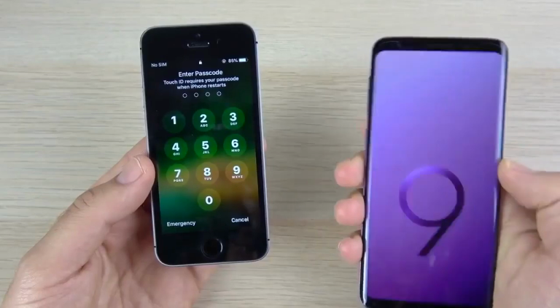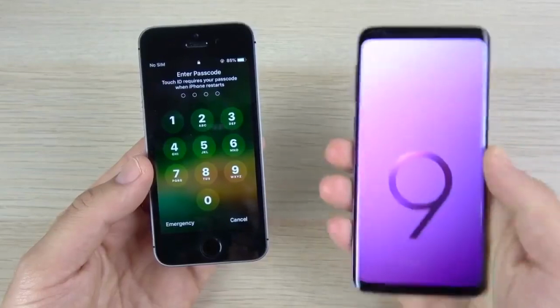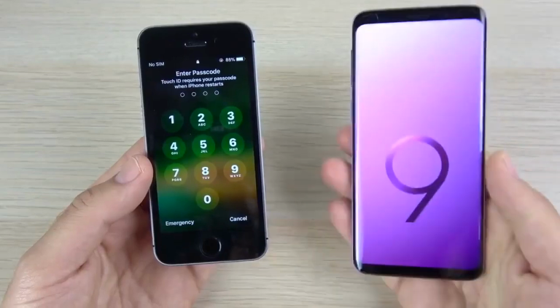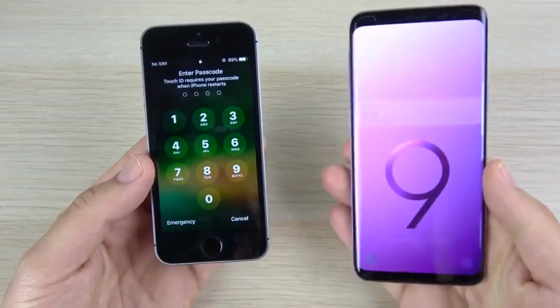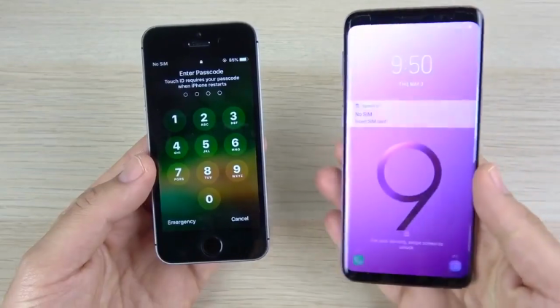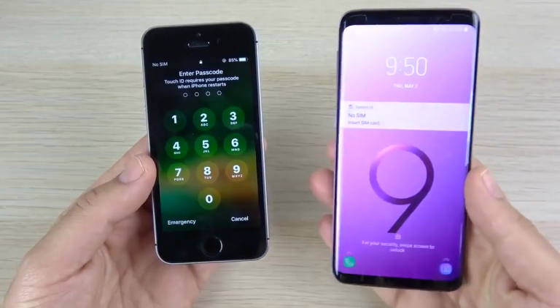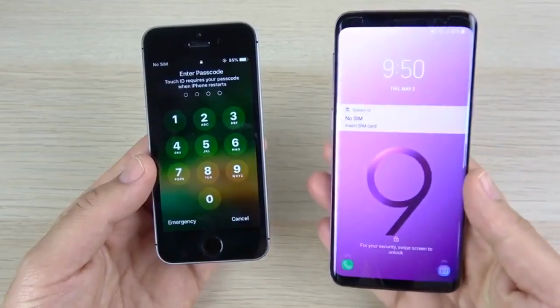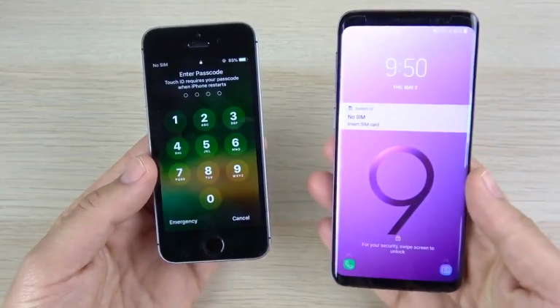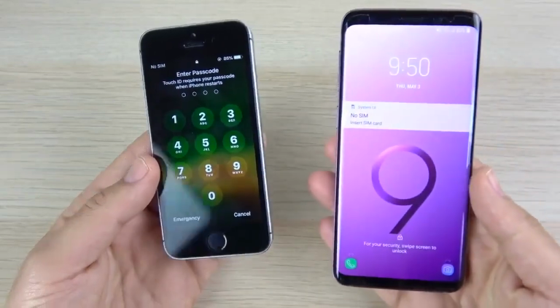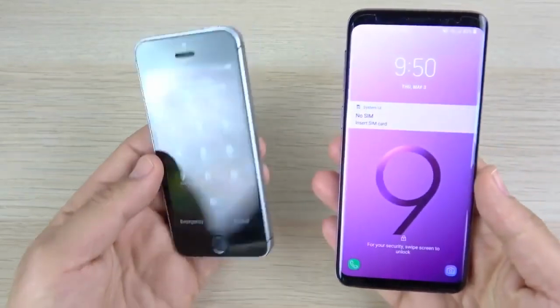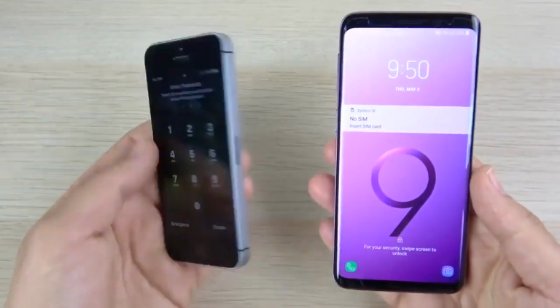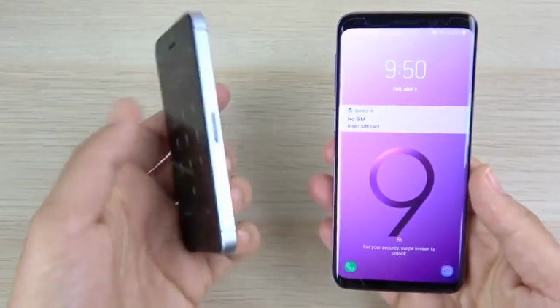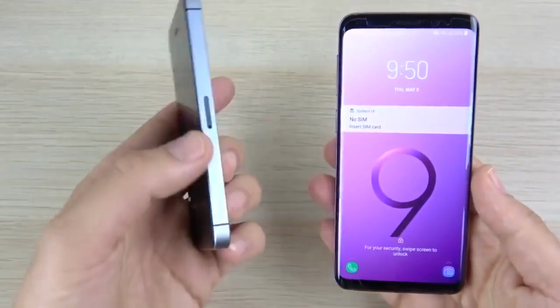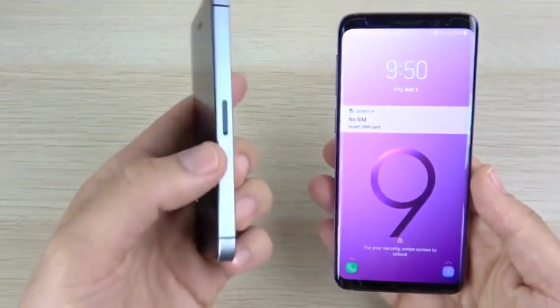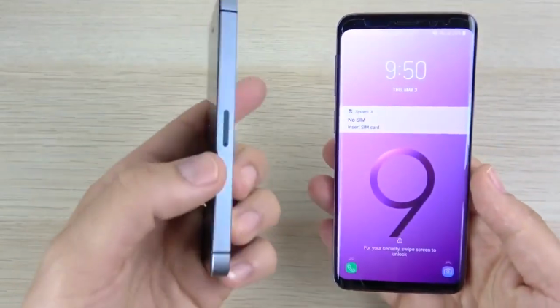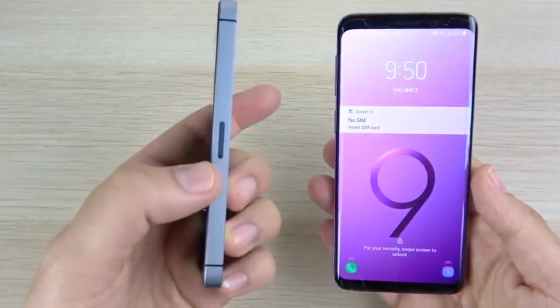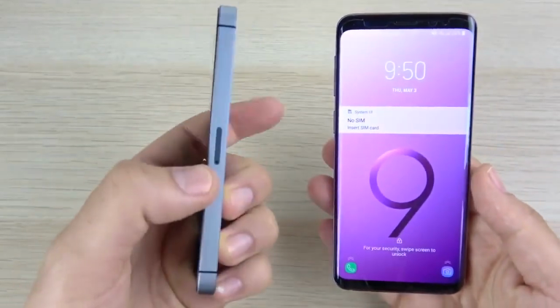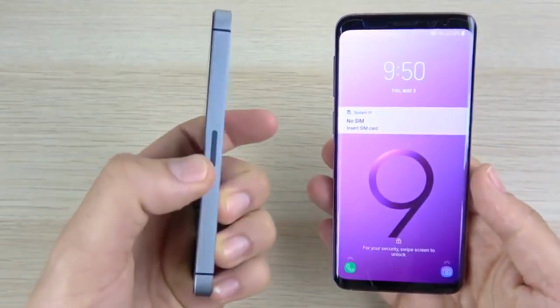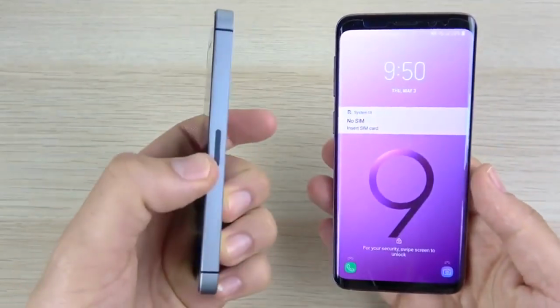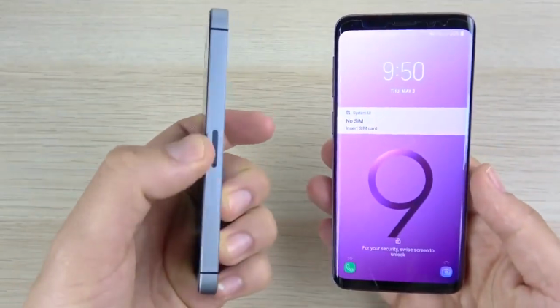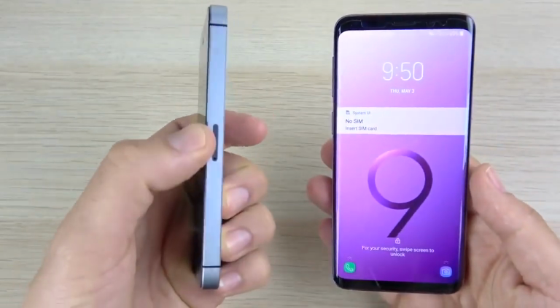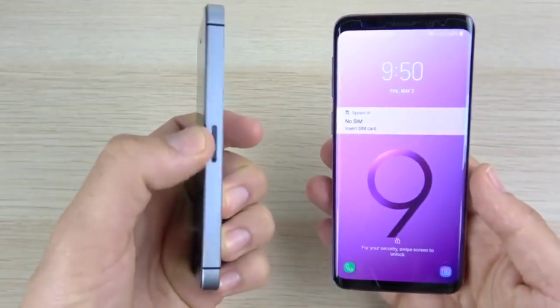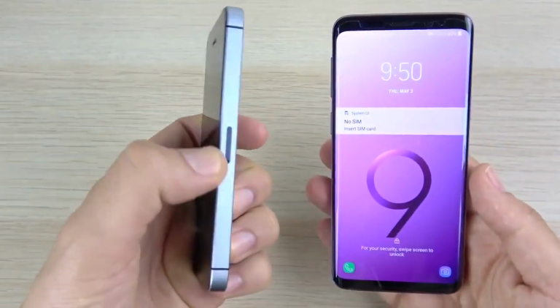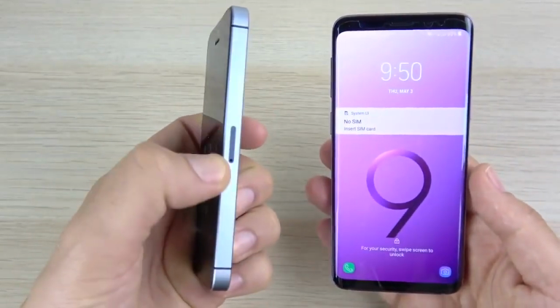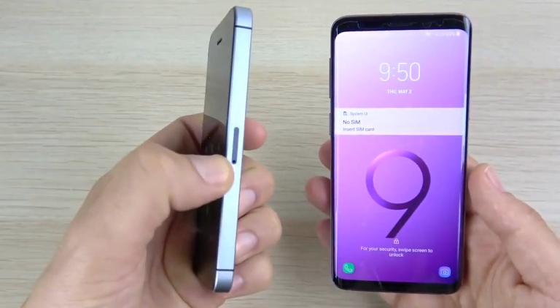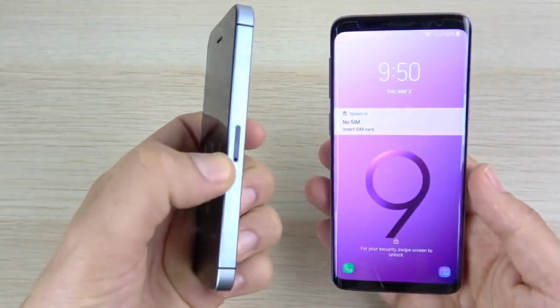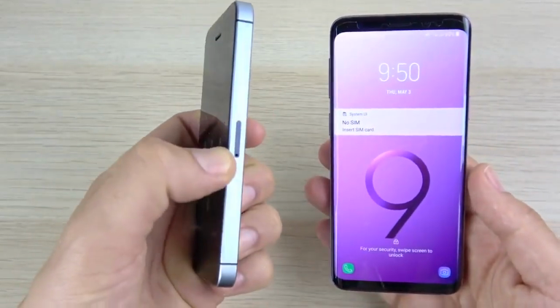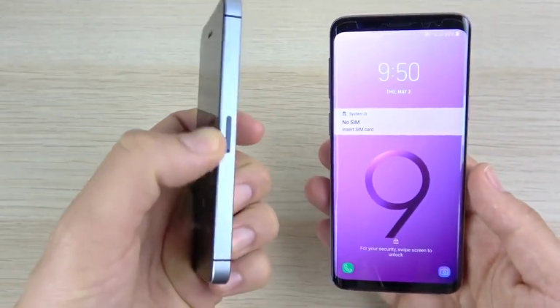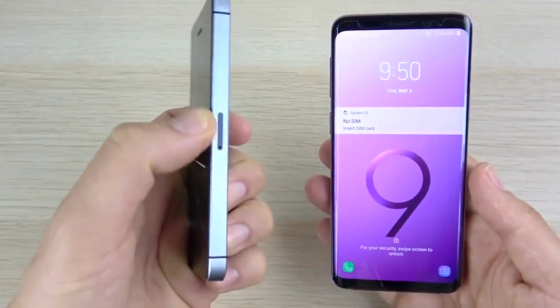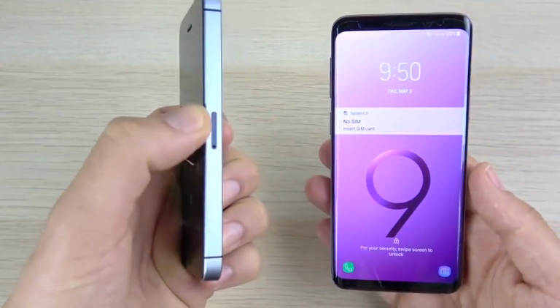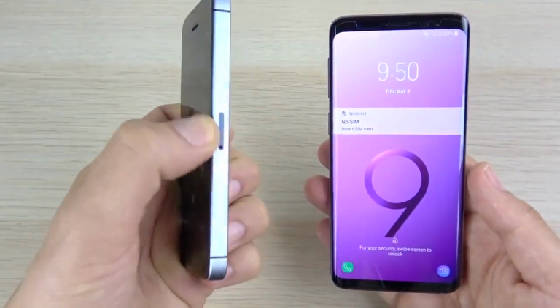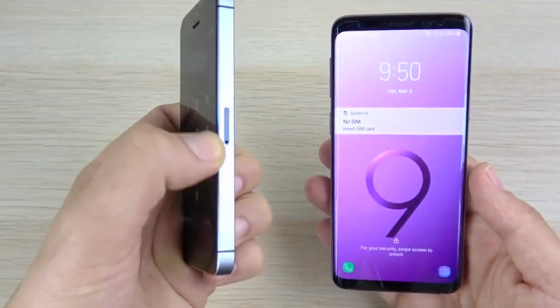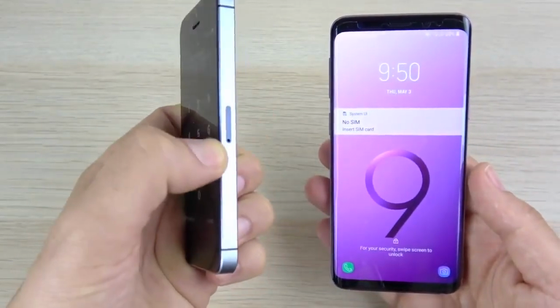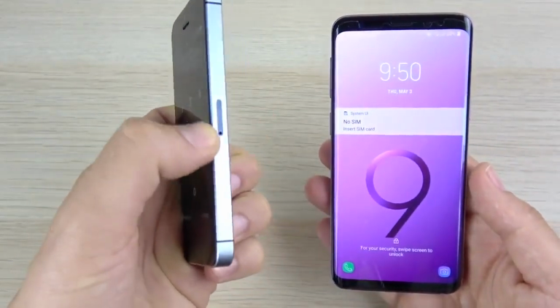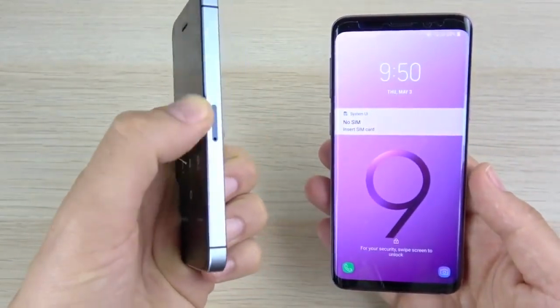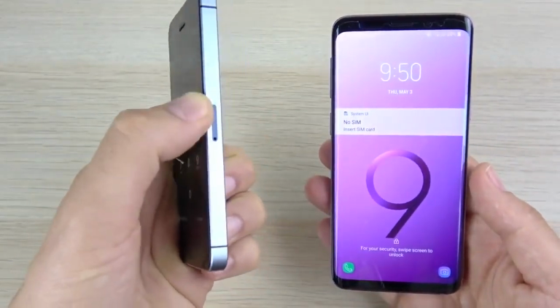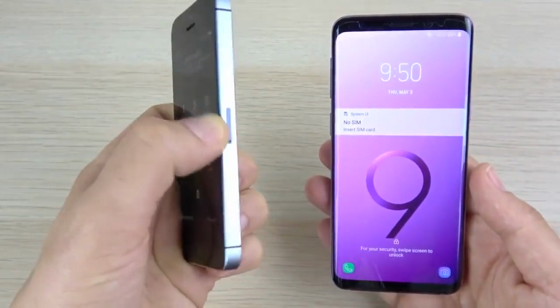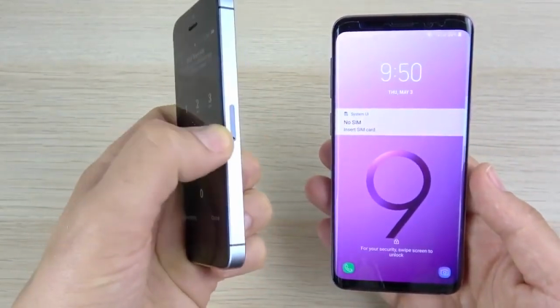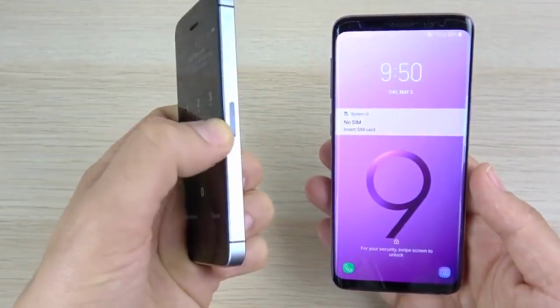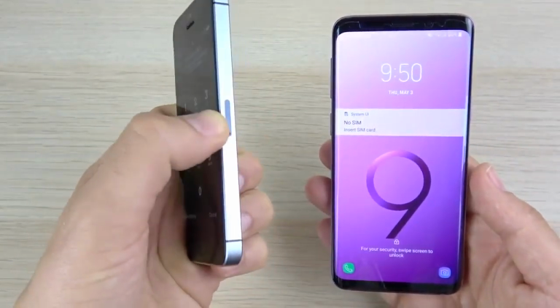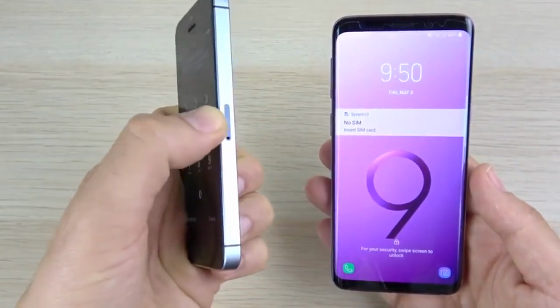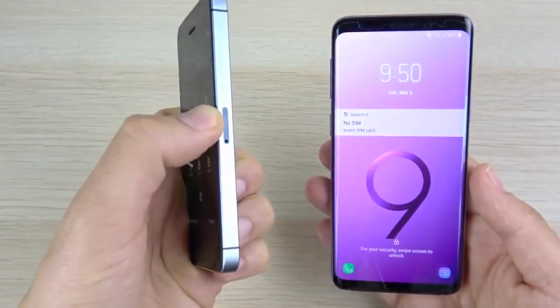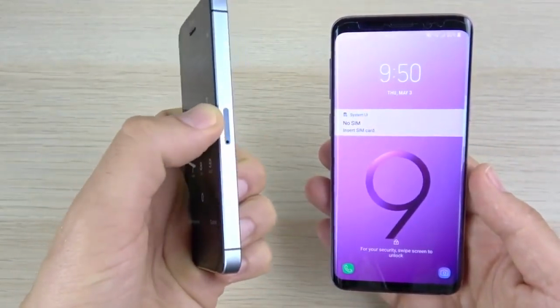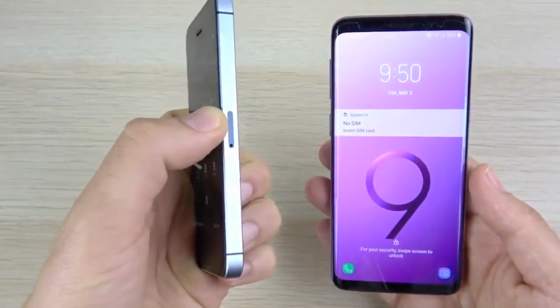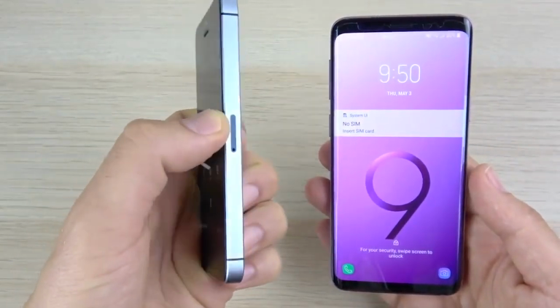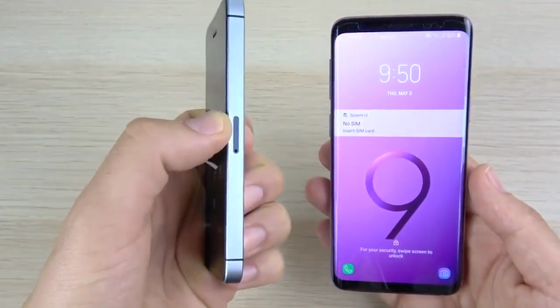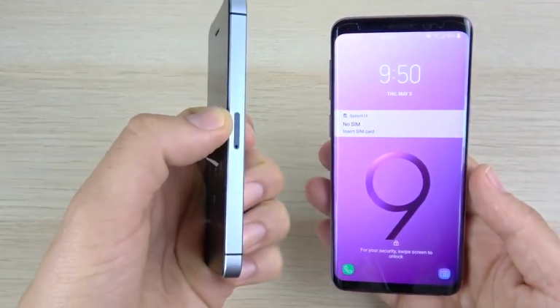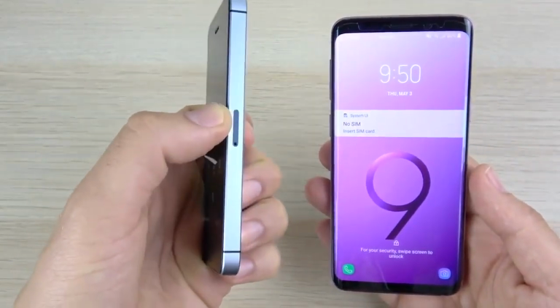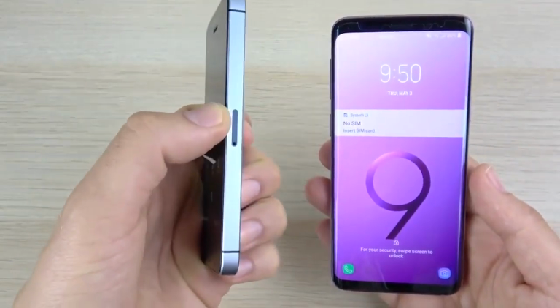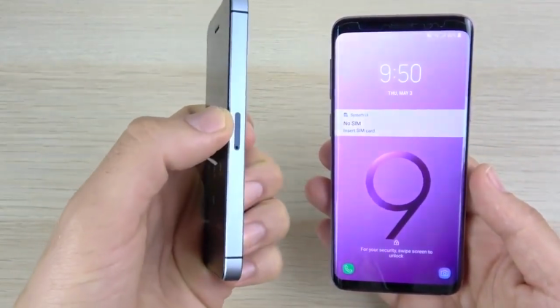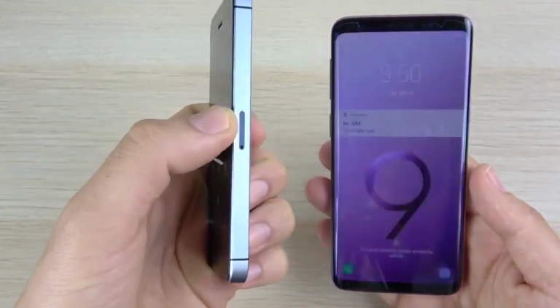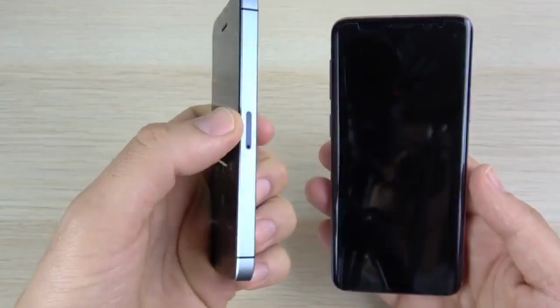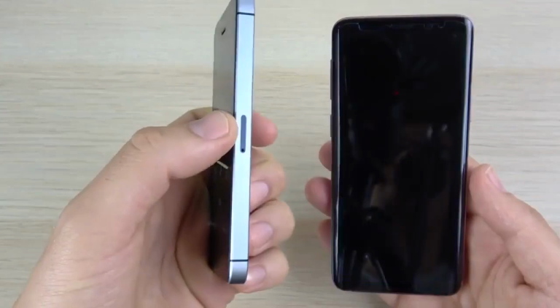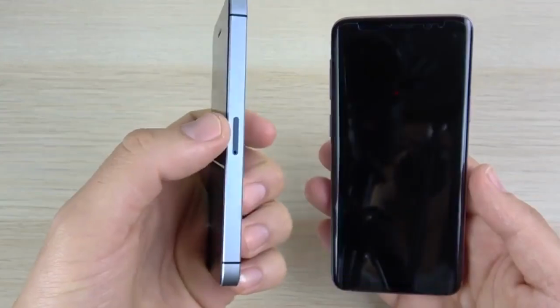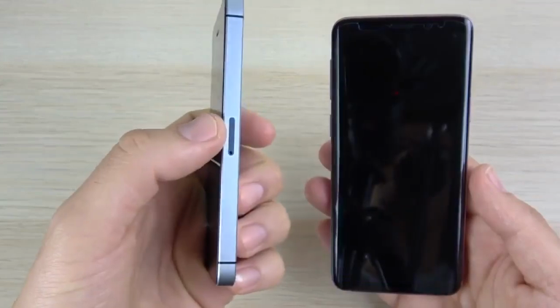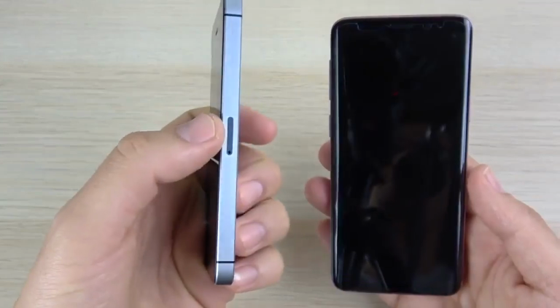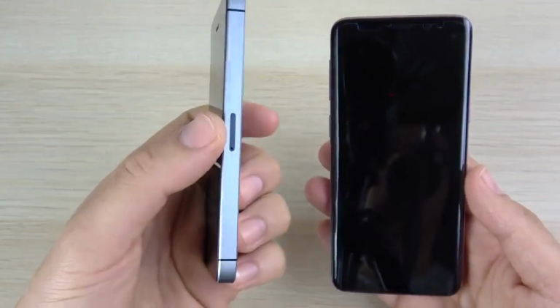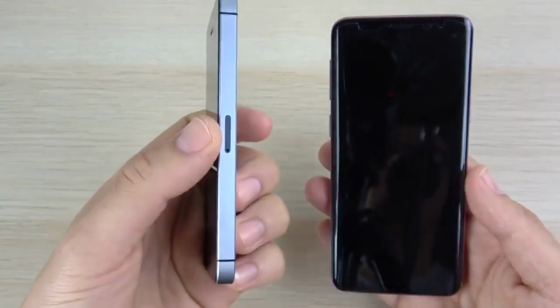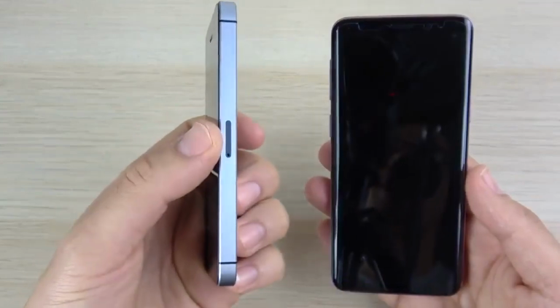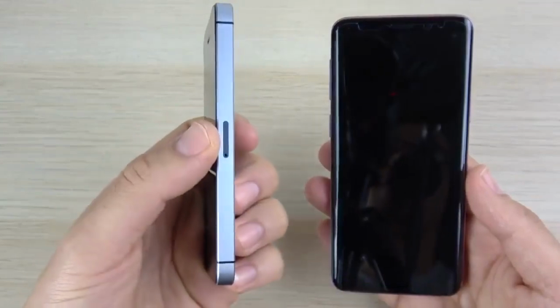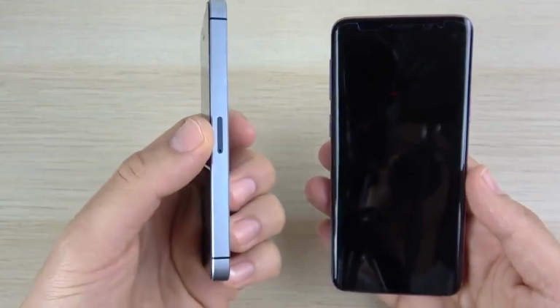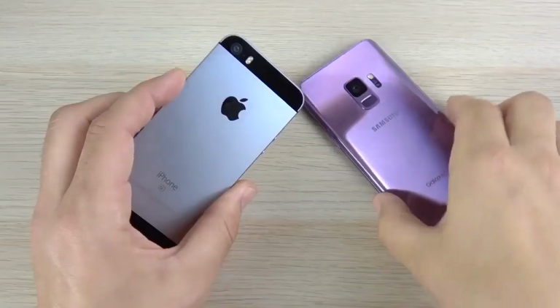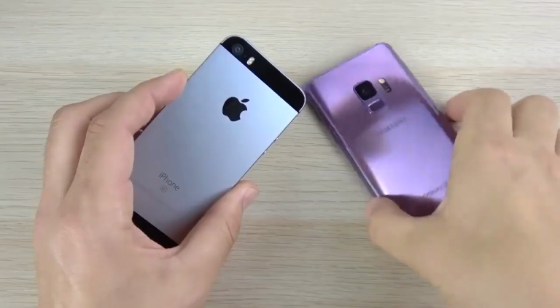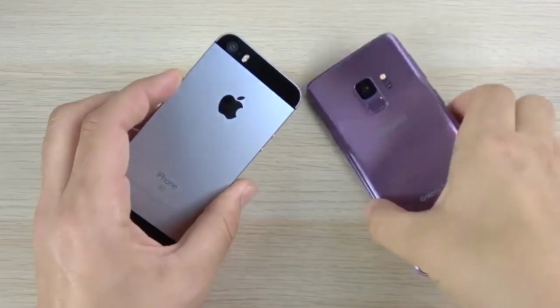If you're wondering how I got that little slit for the SIM card tray, that's from an iPhone 5.